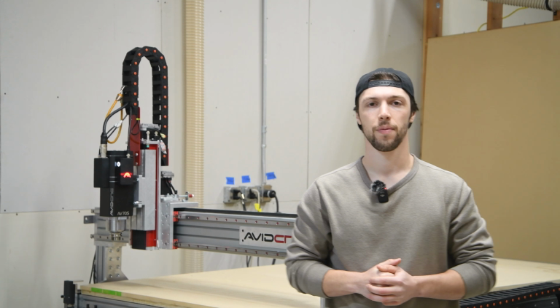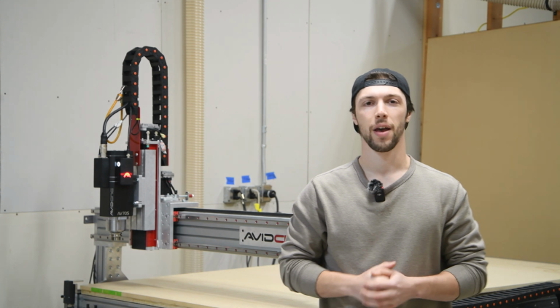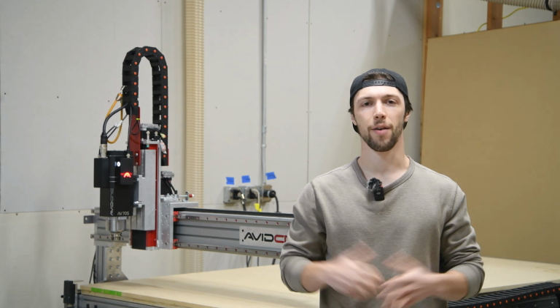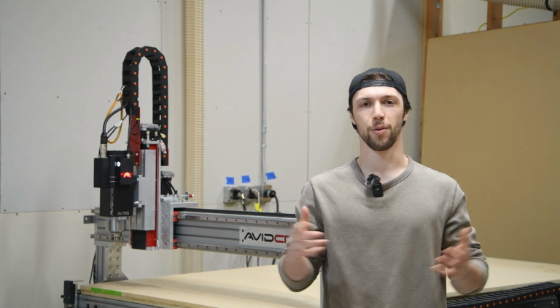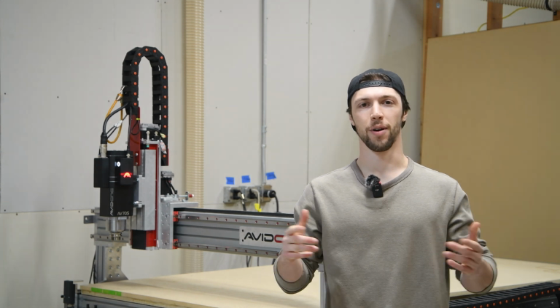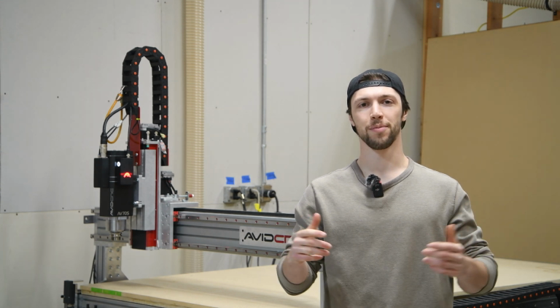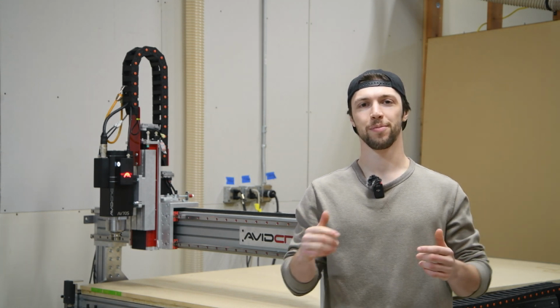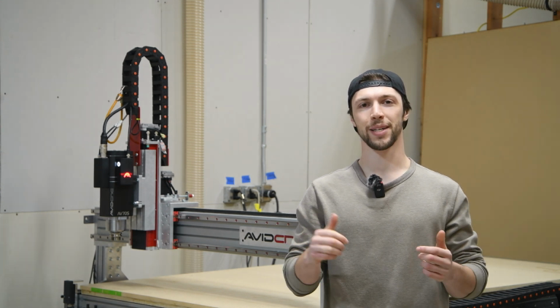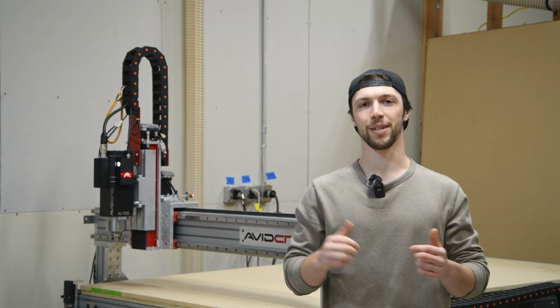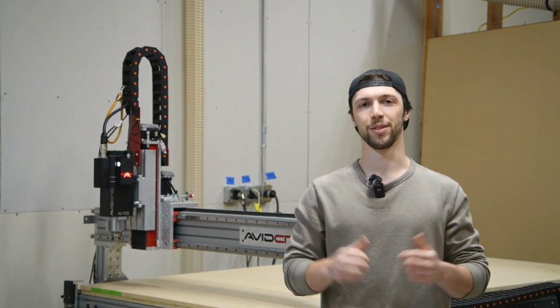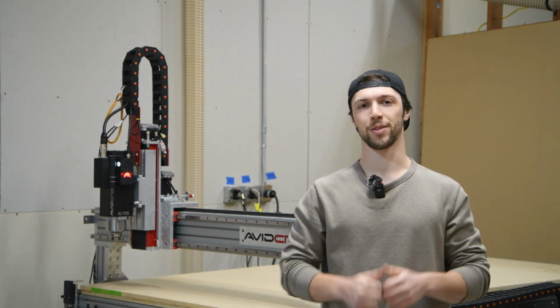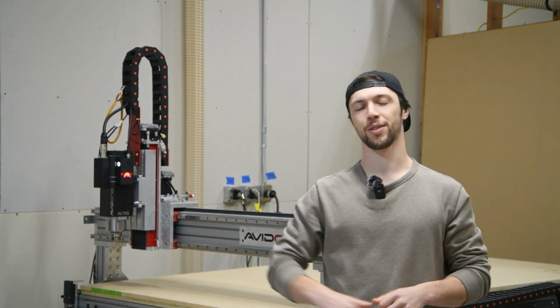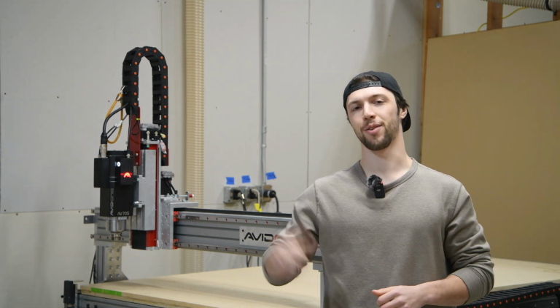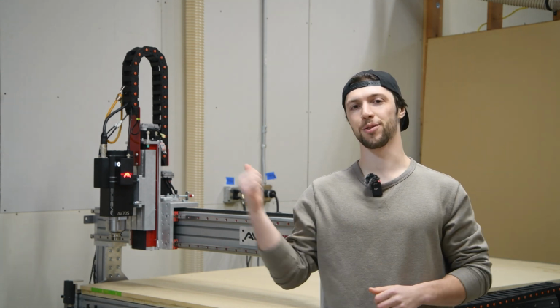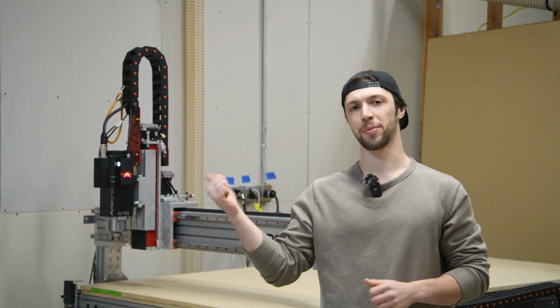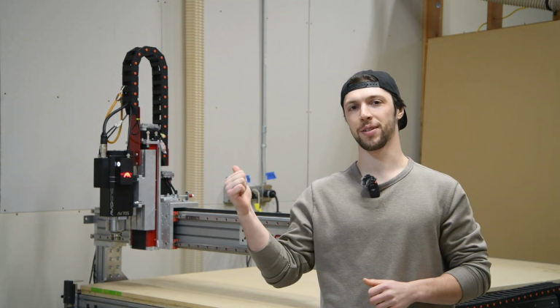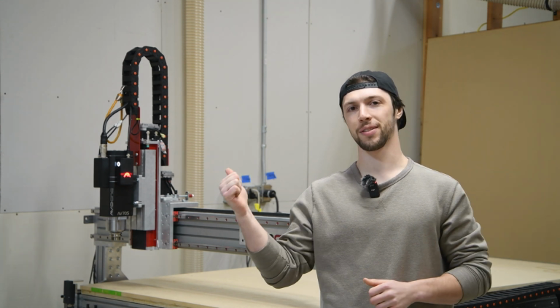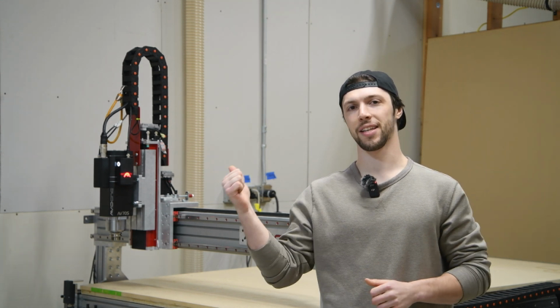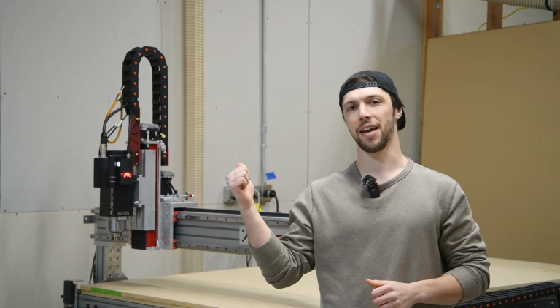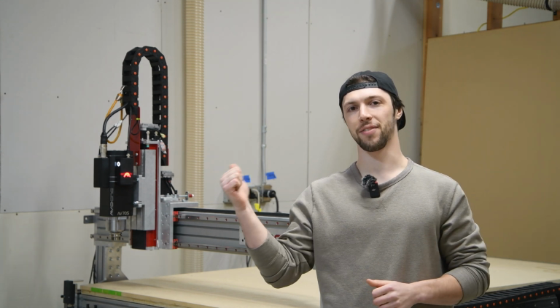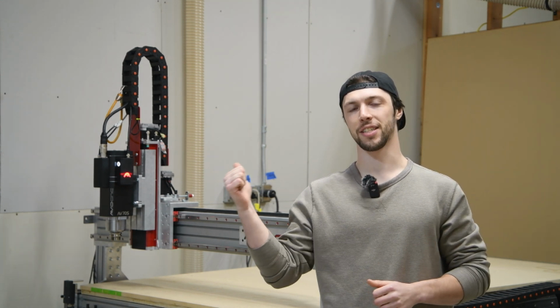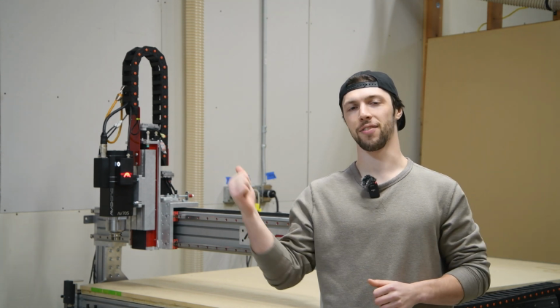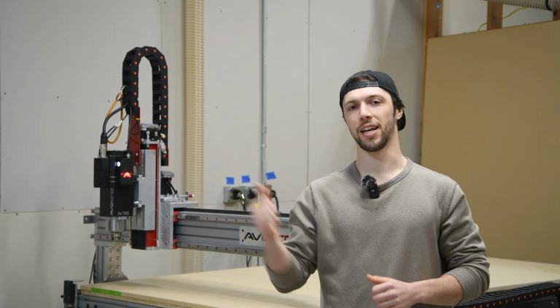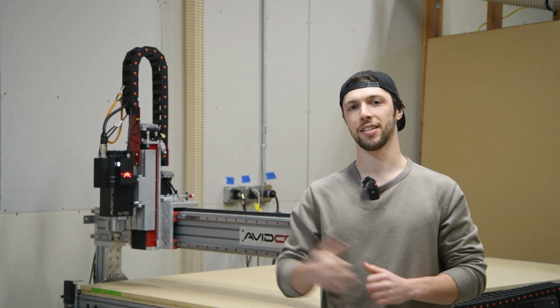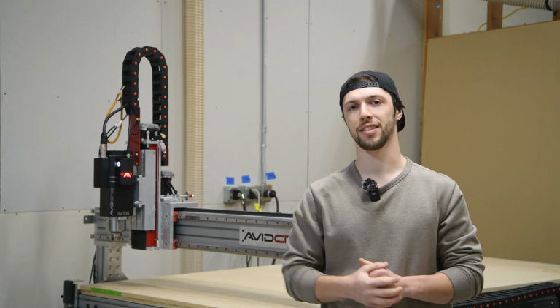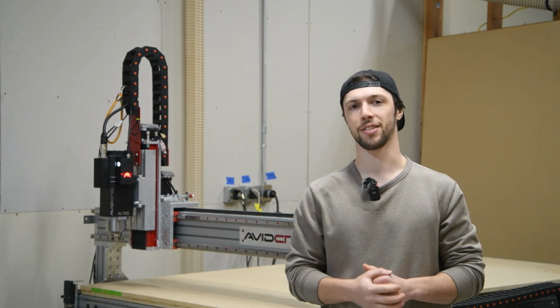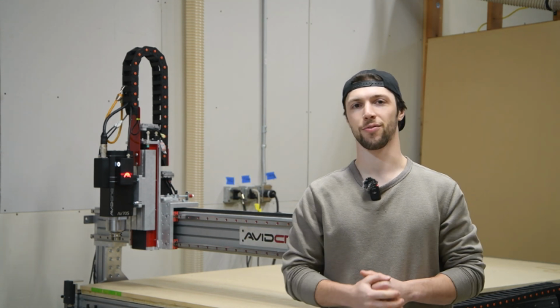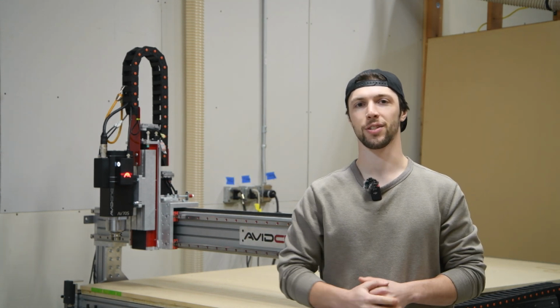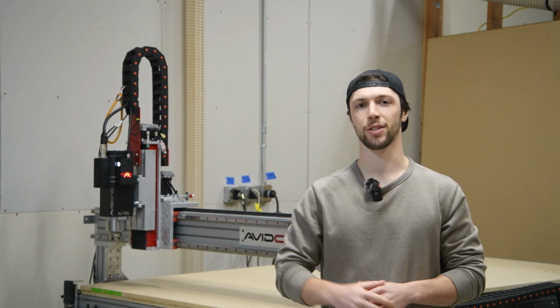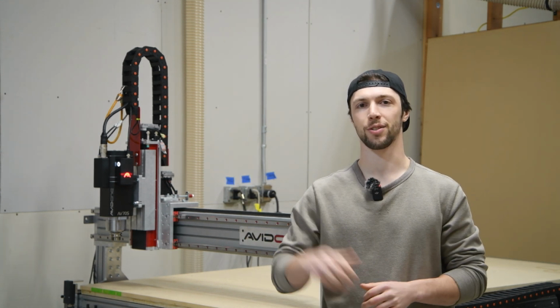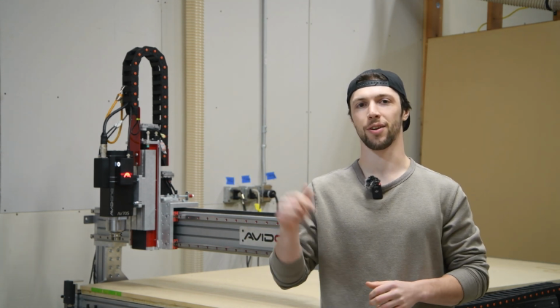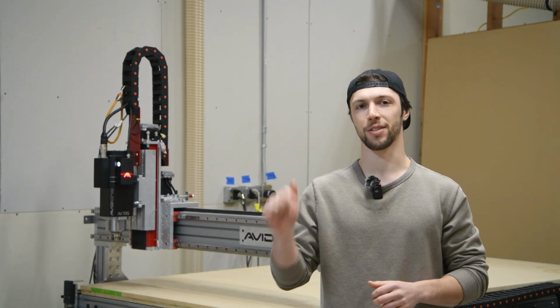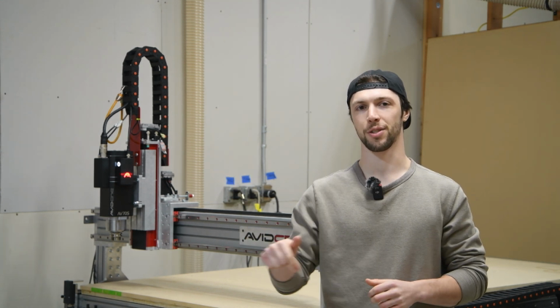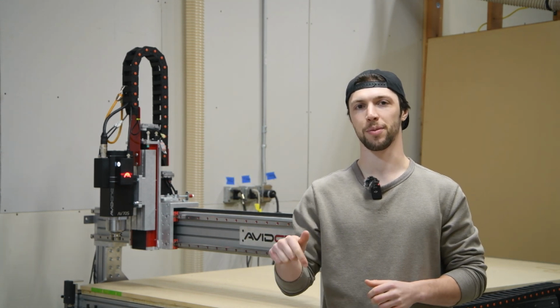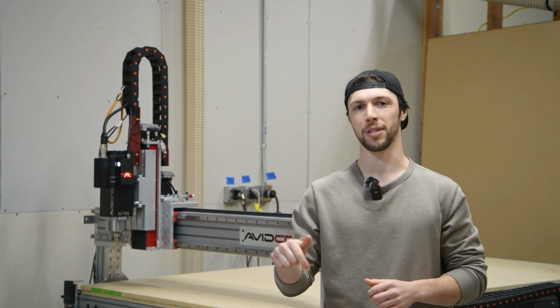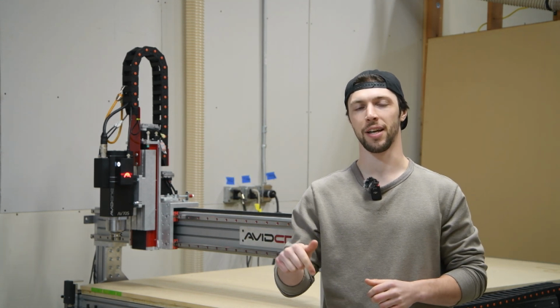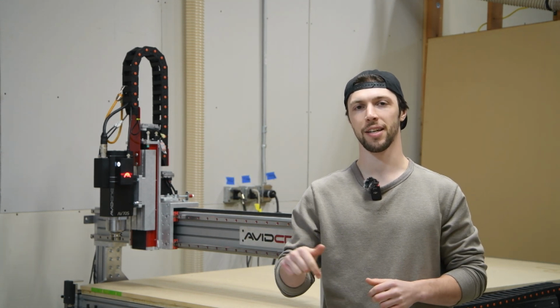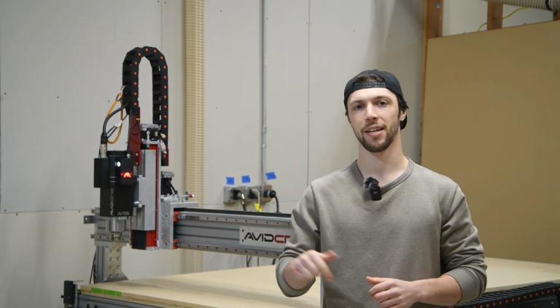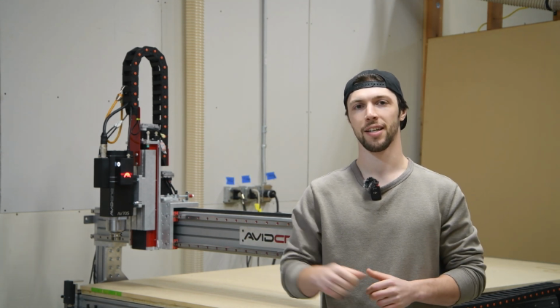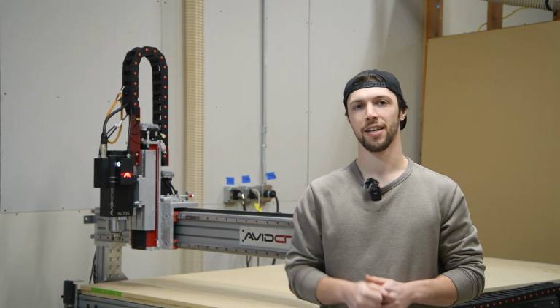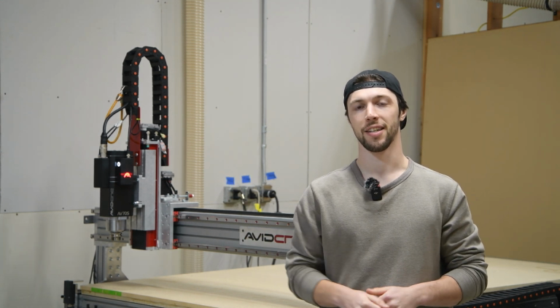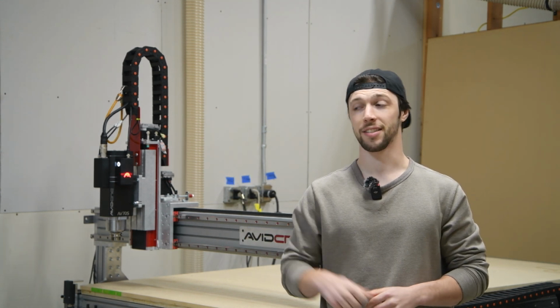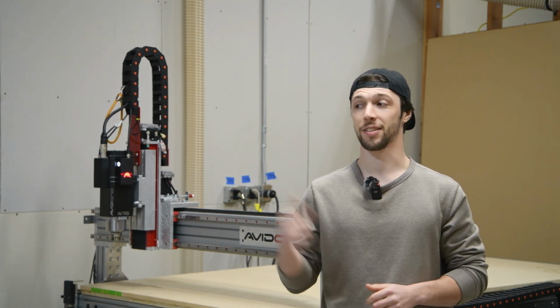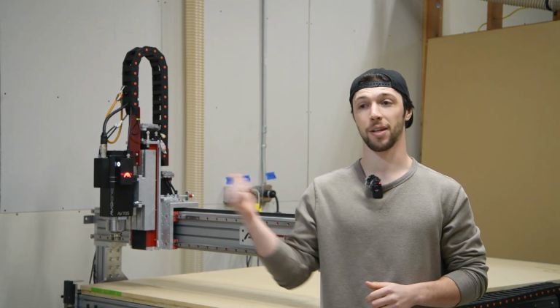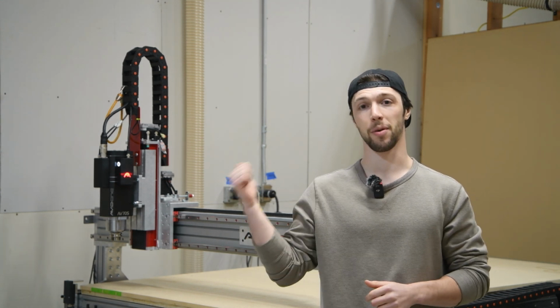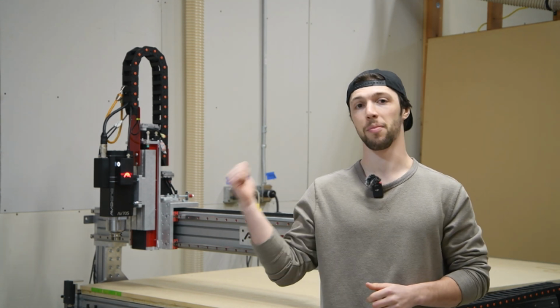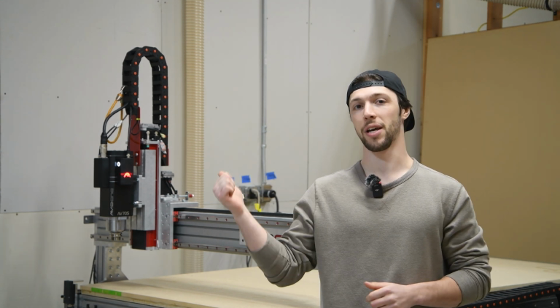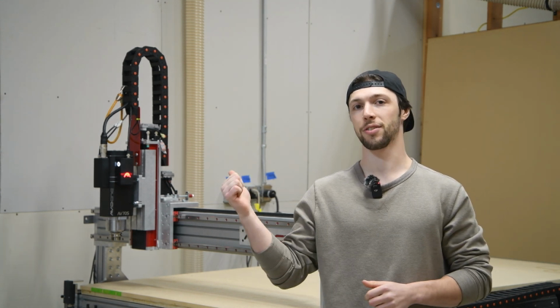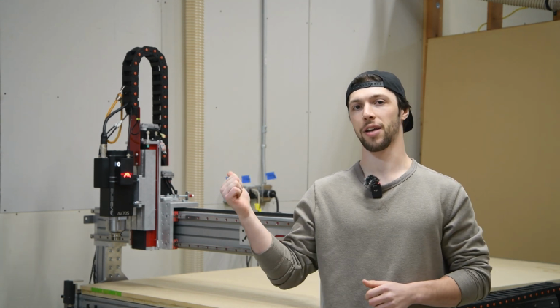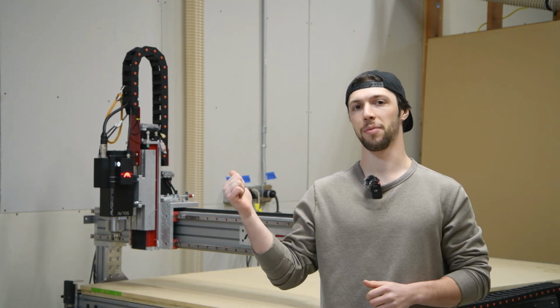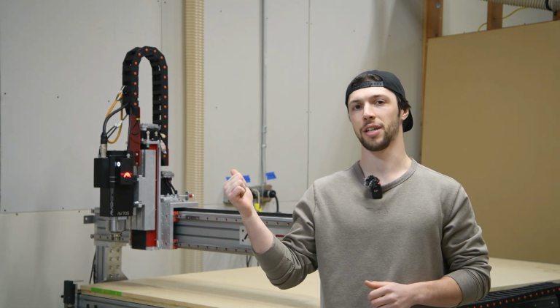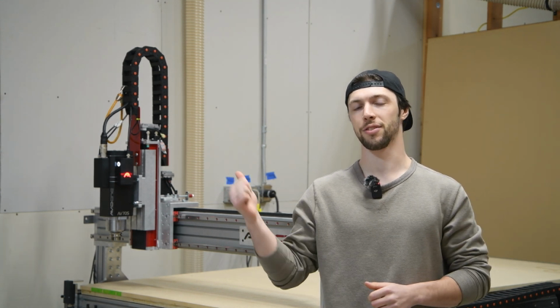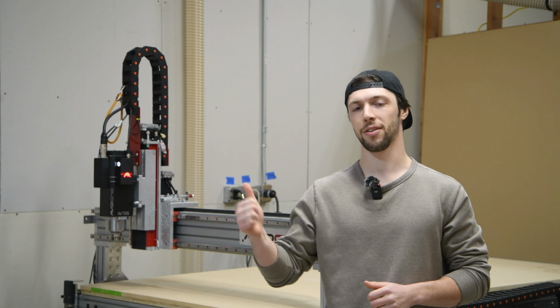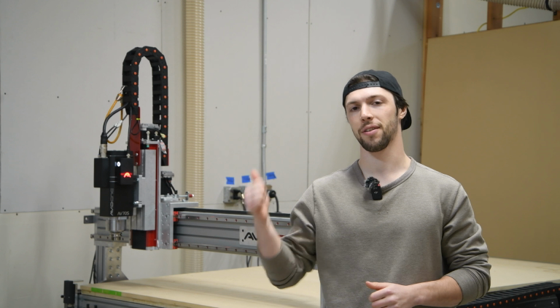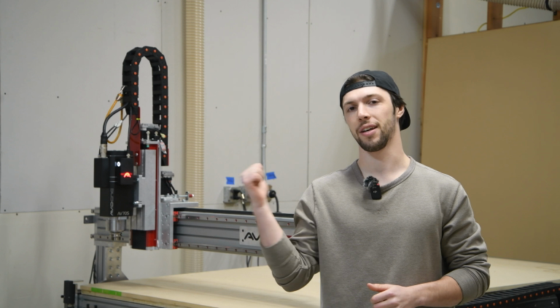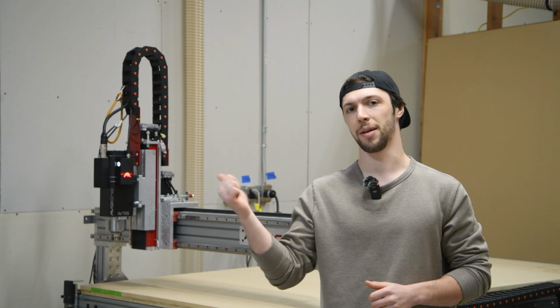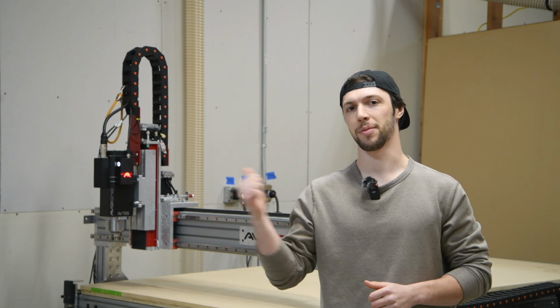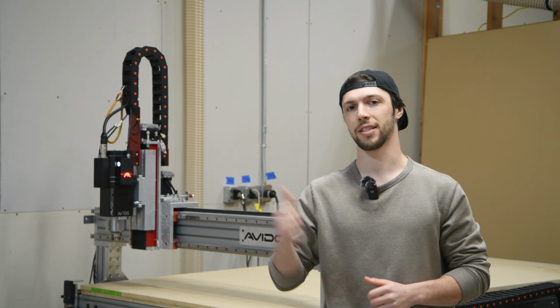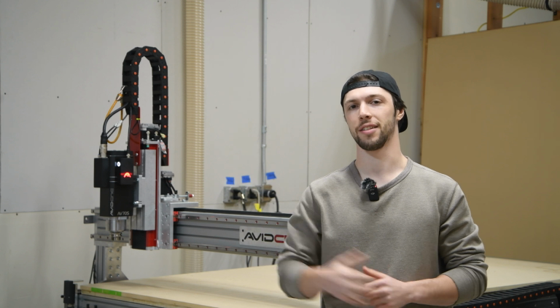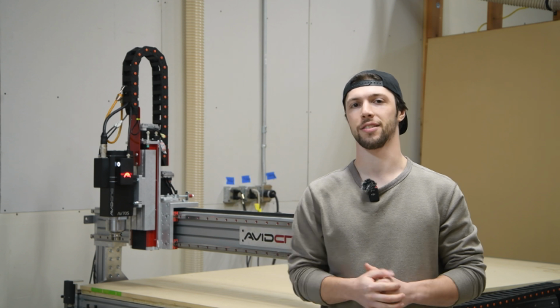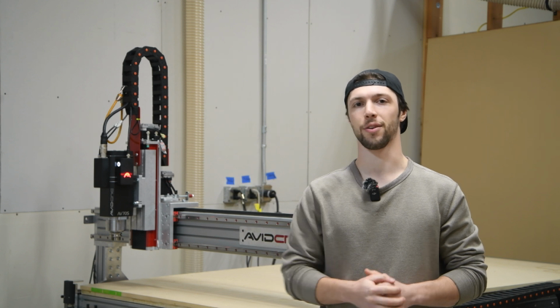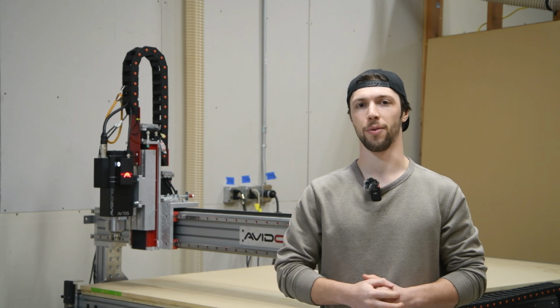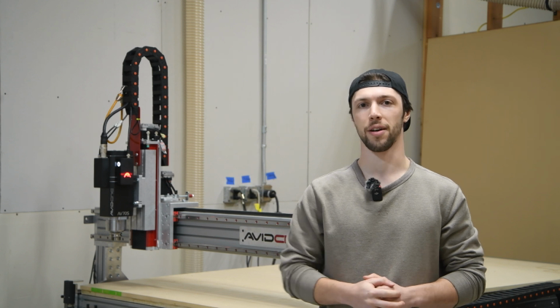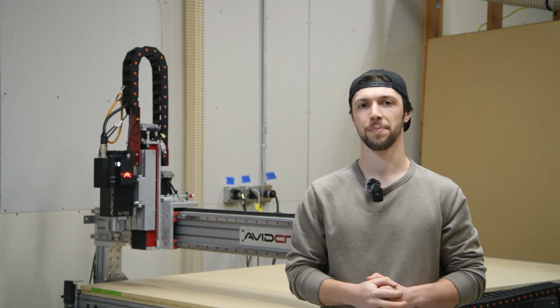Hey everyone, big news. Our new spindle, the AV-70S, is officially starting to ship today. This thing's going to be a major game changer, and I'm excited to tell you why.